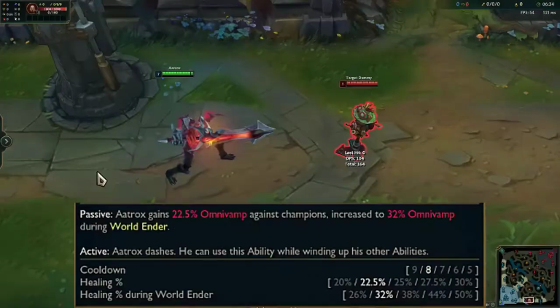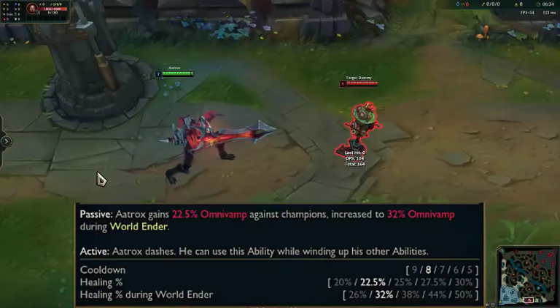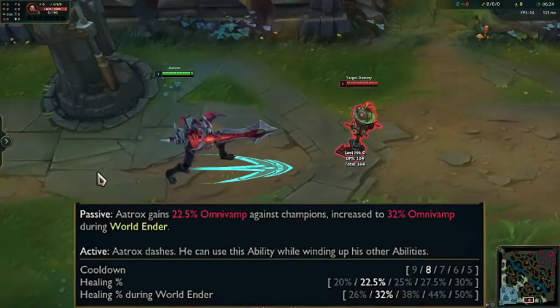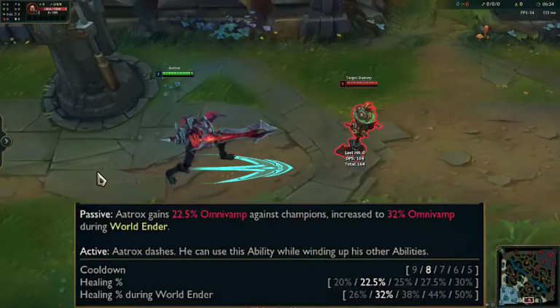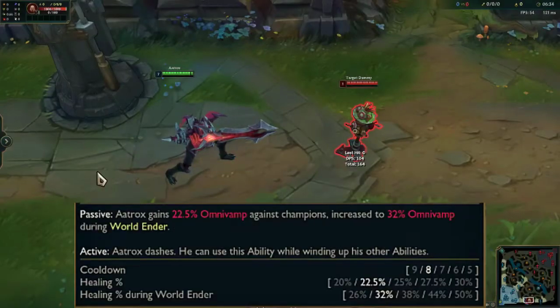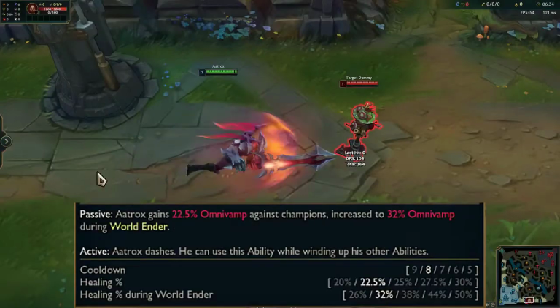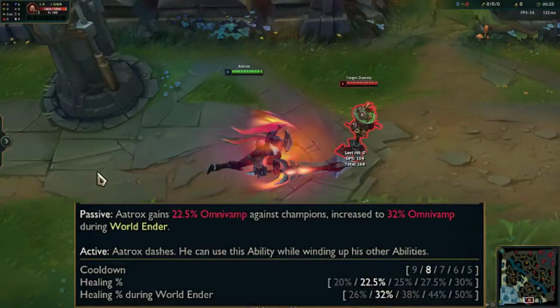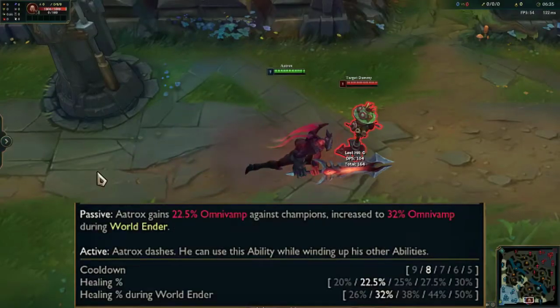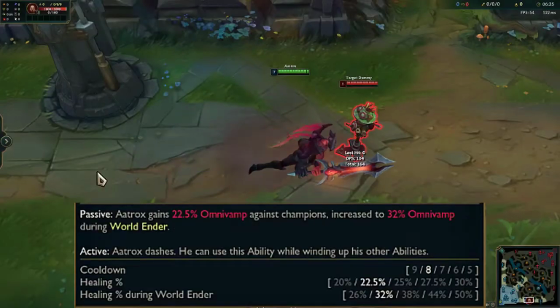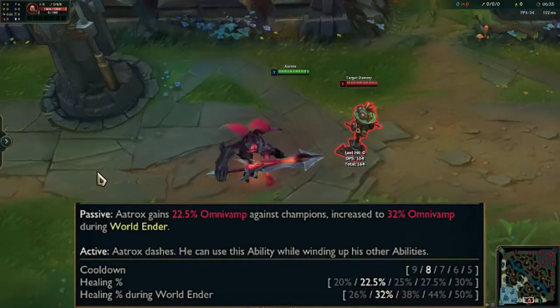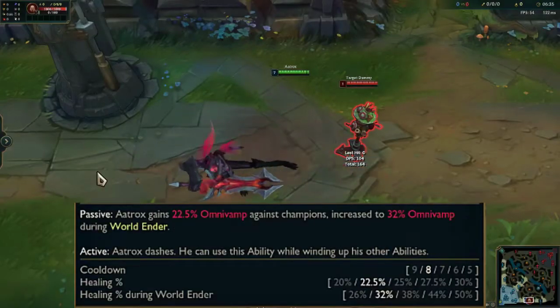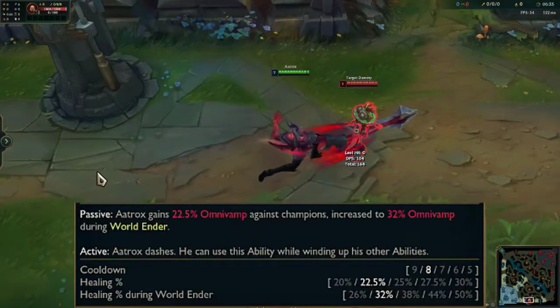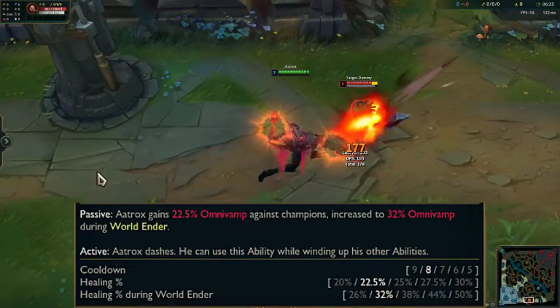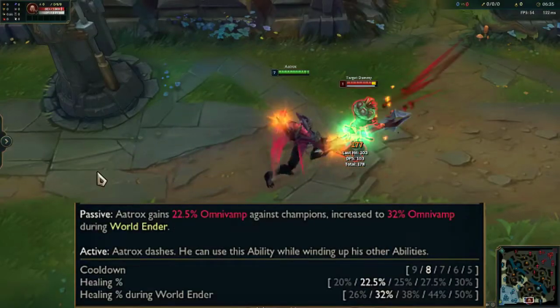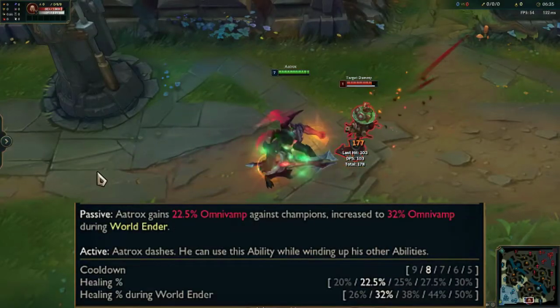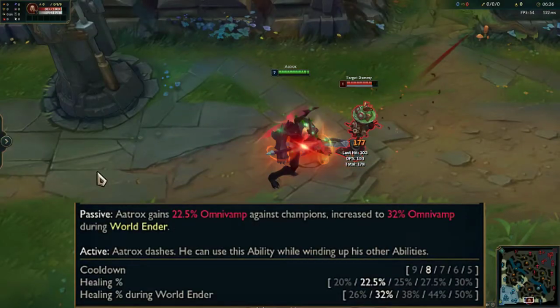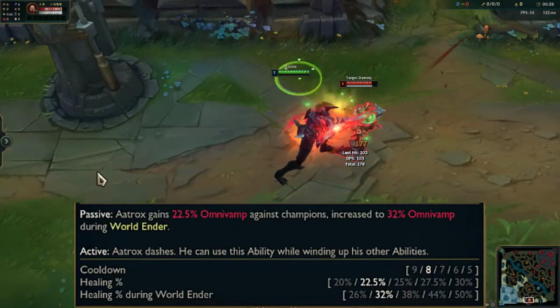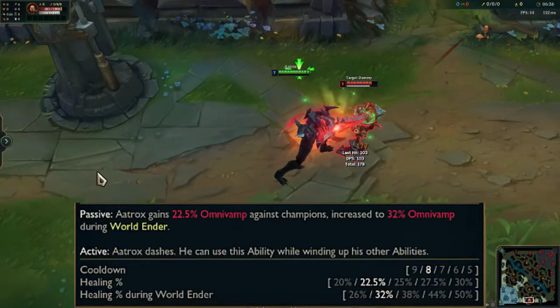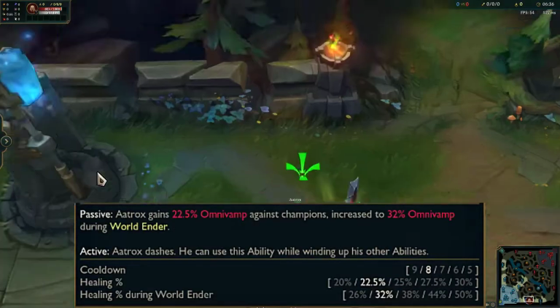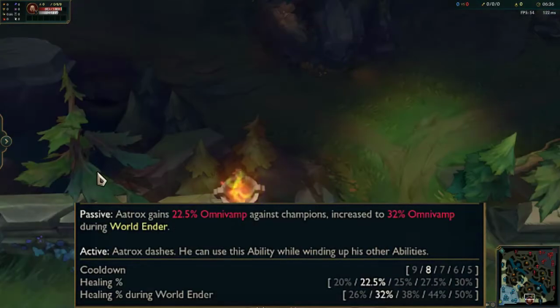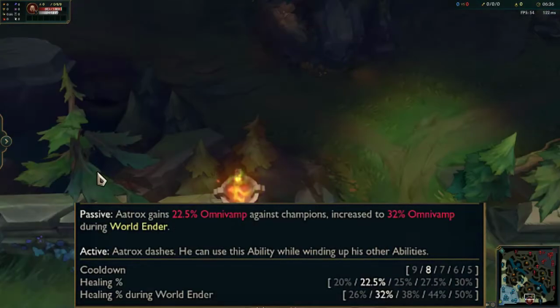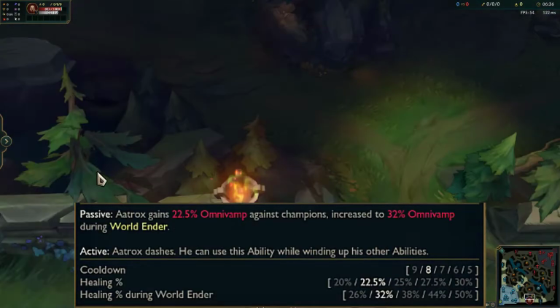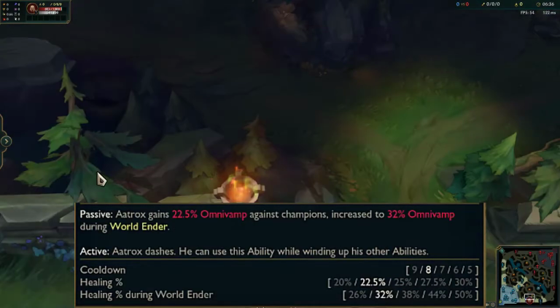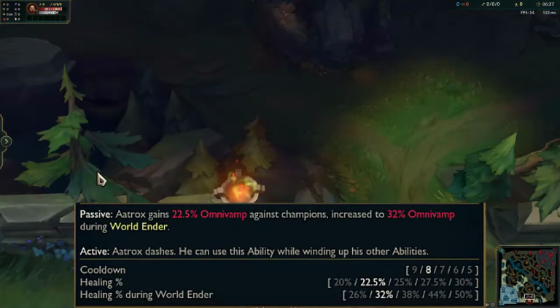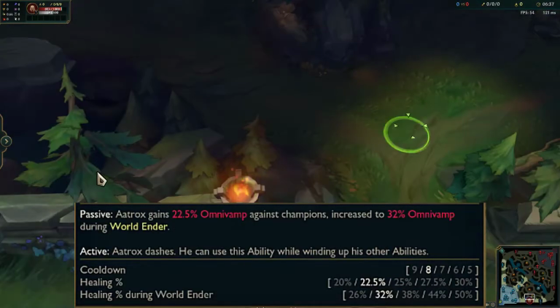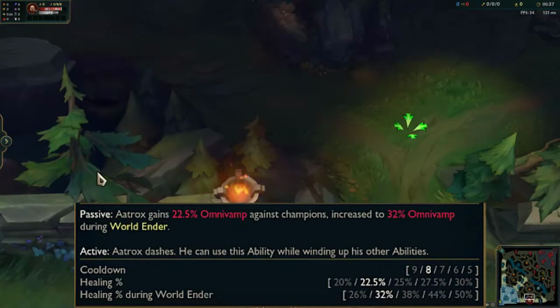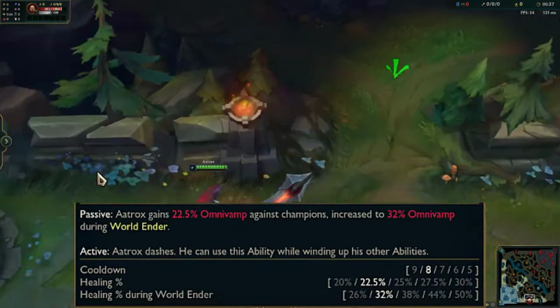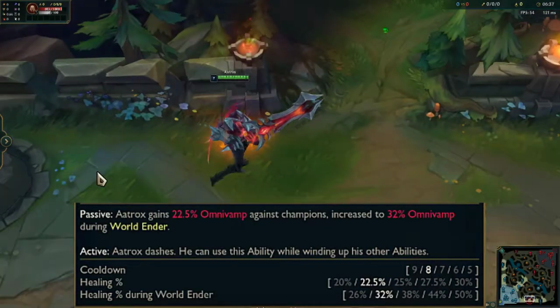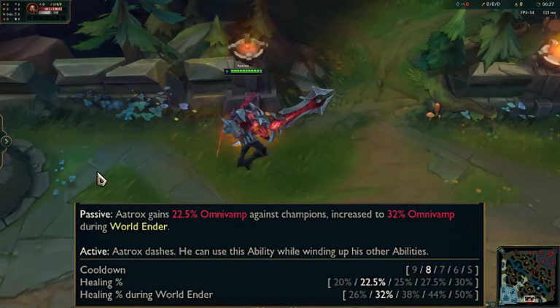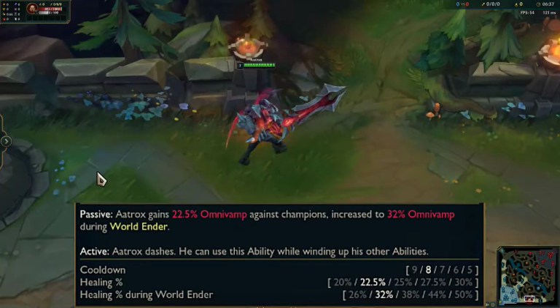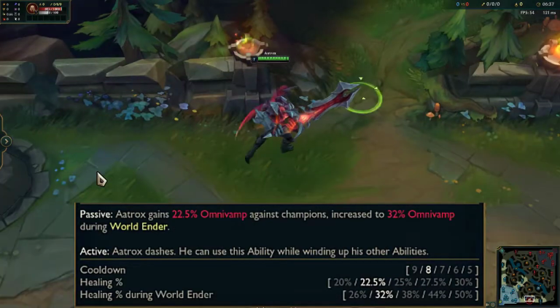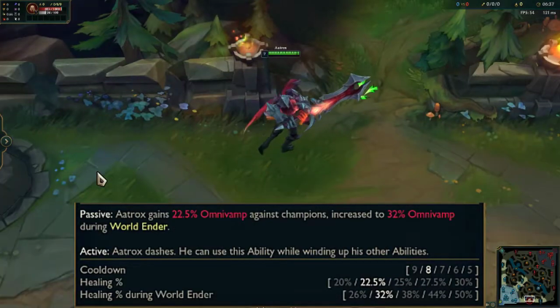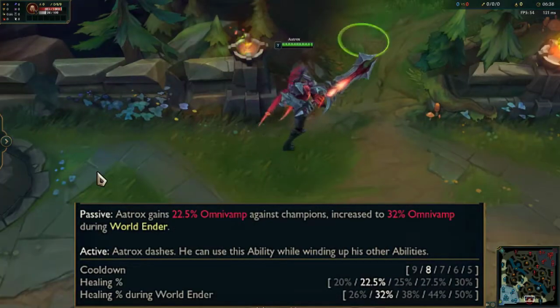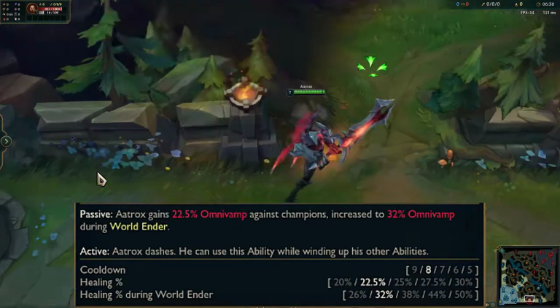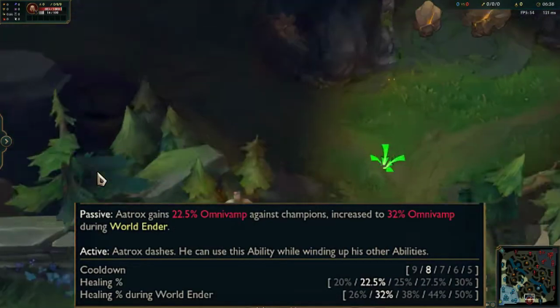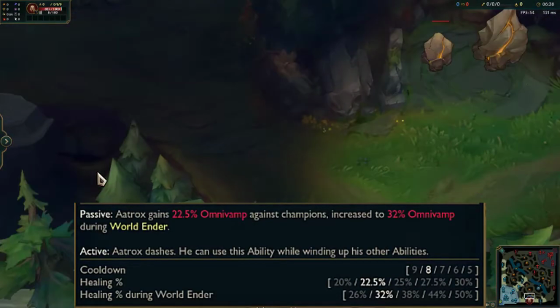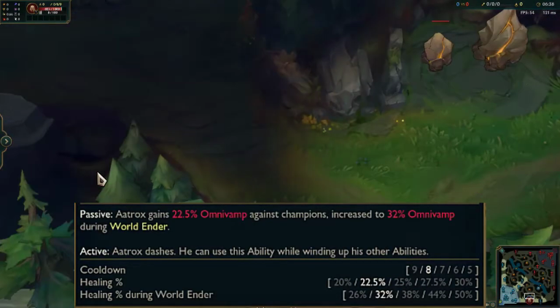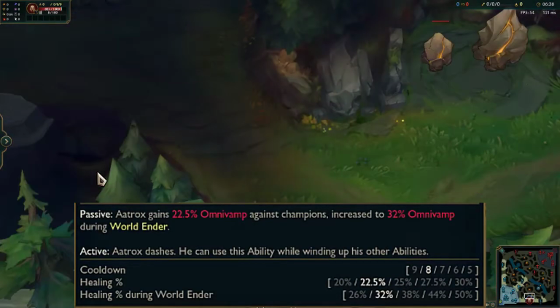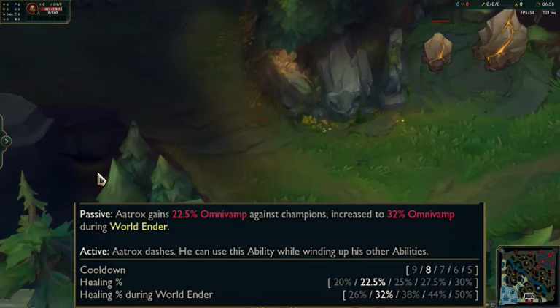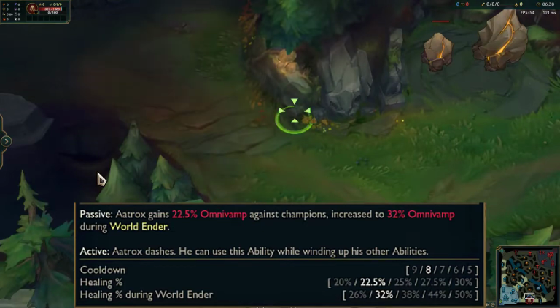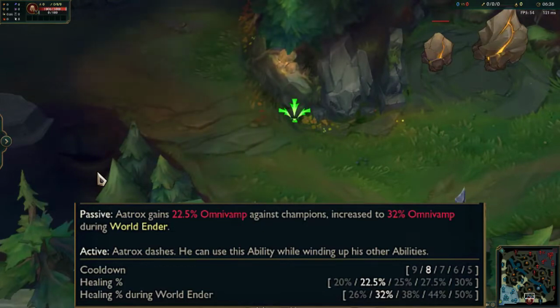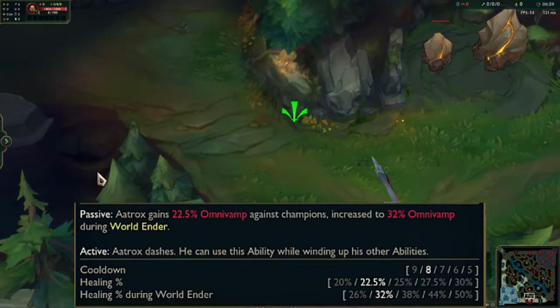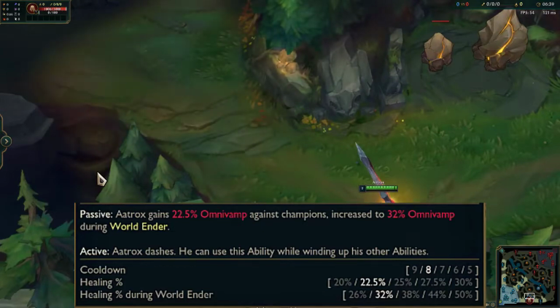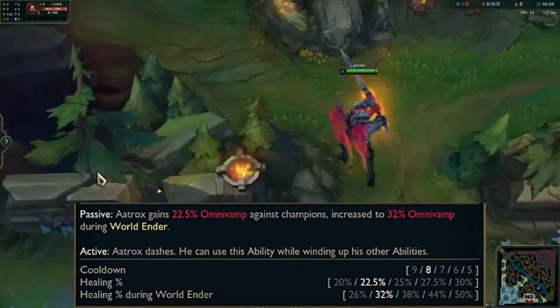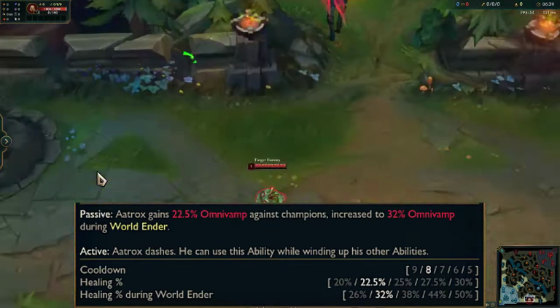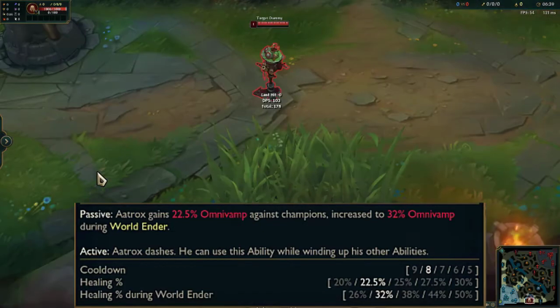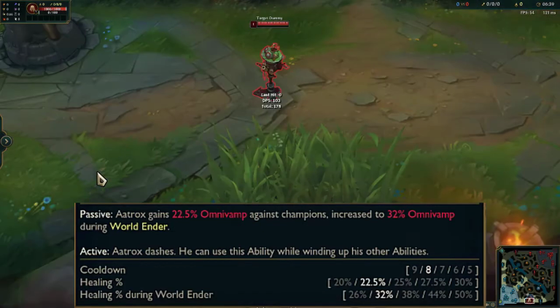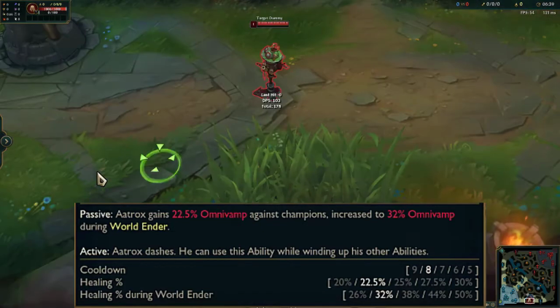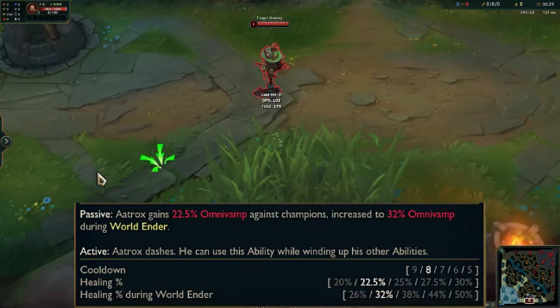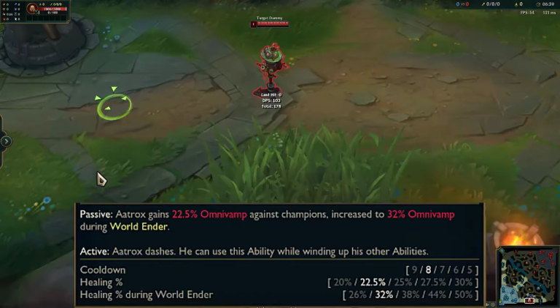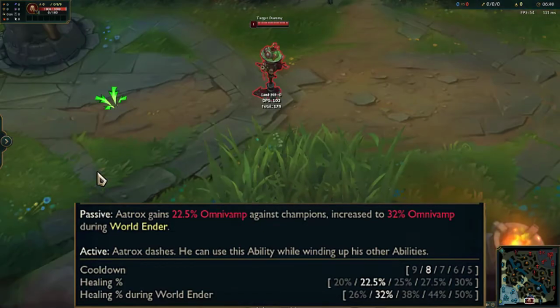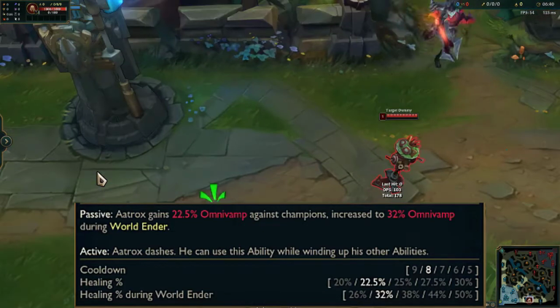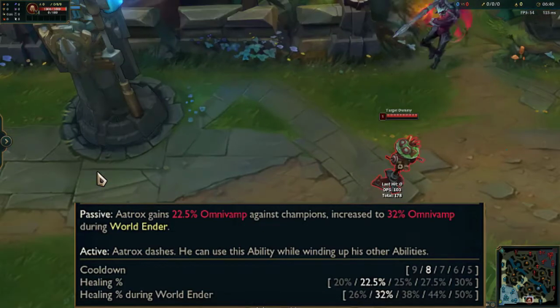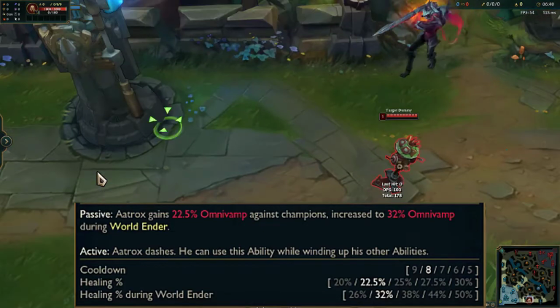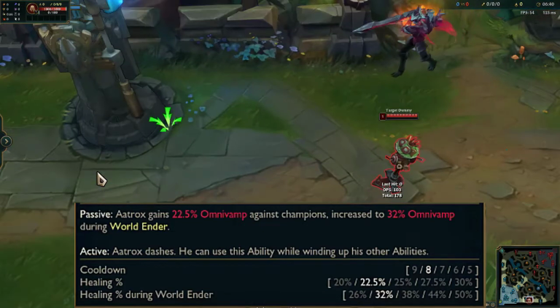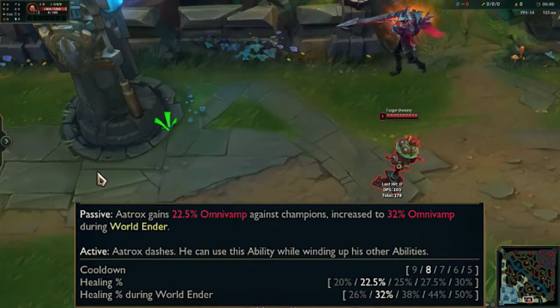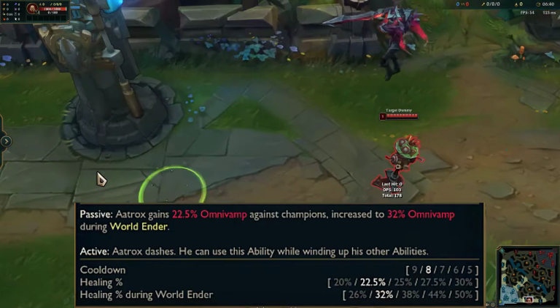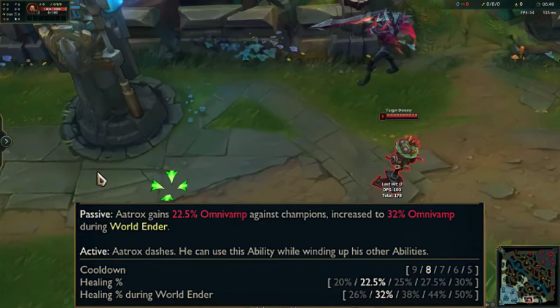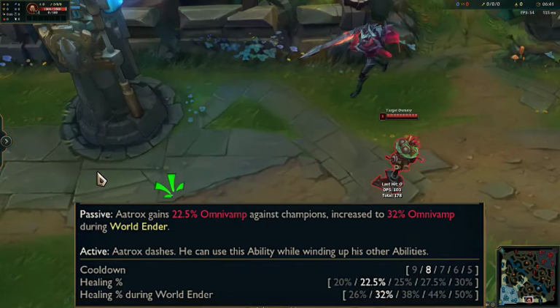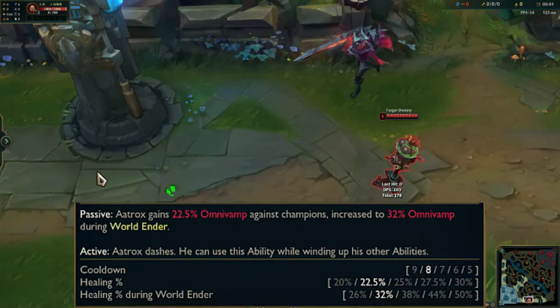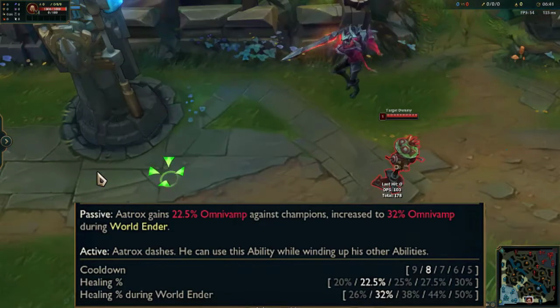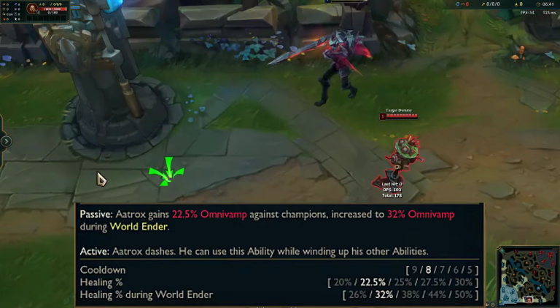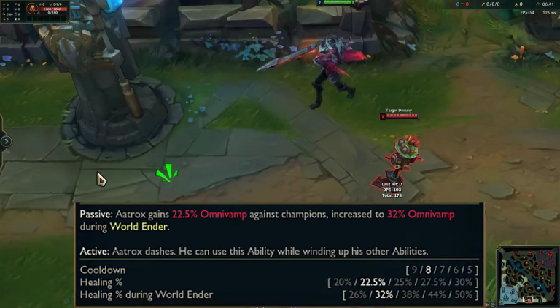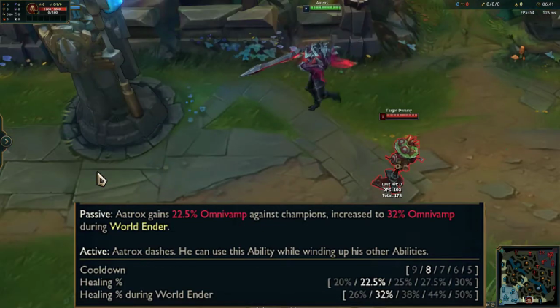Passively, Aatrox heals when damaging enemy champions. On activation, he dashes in a direction.